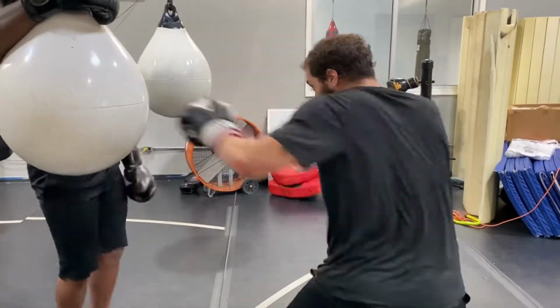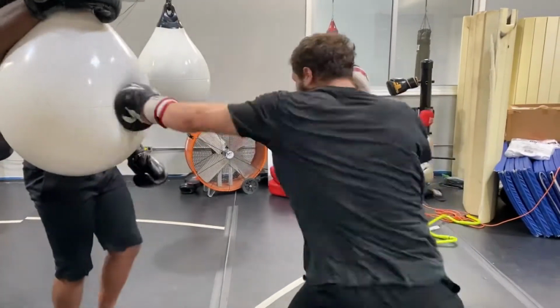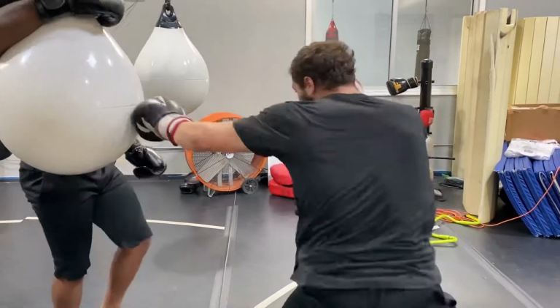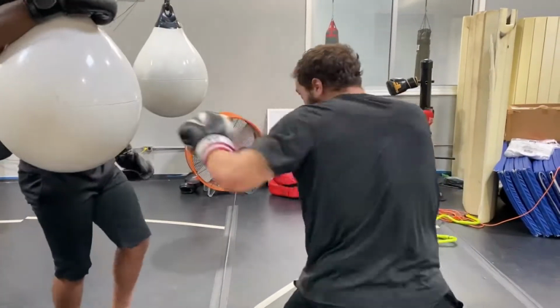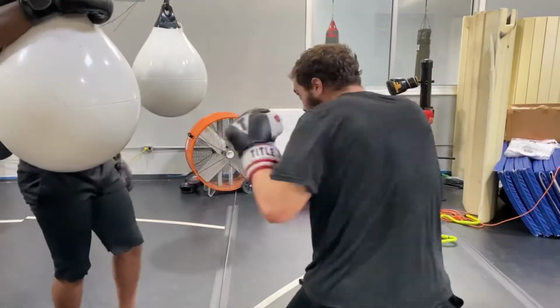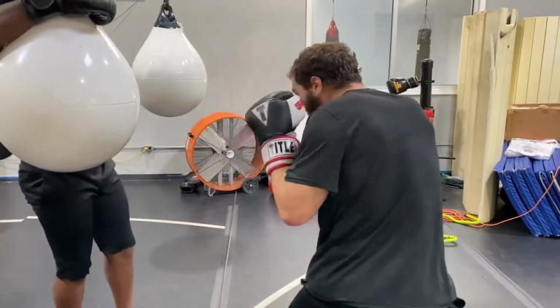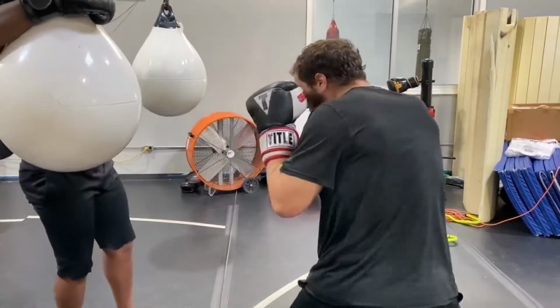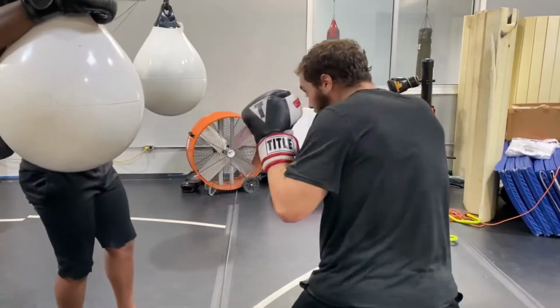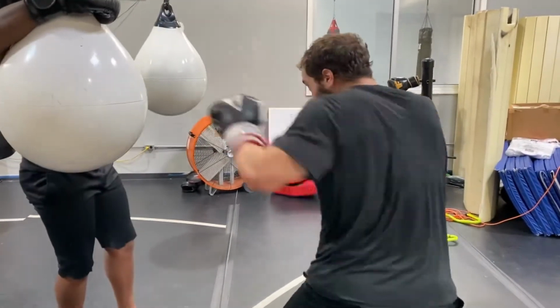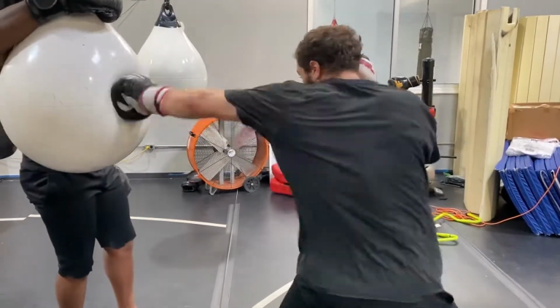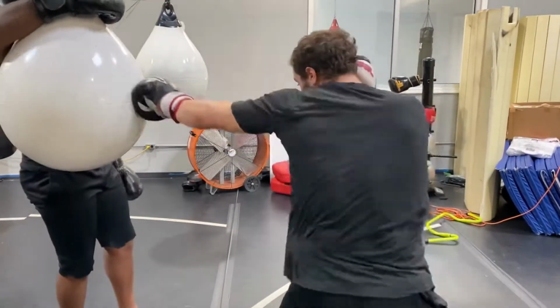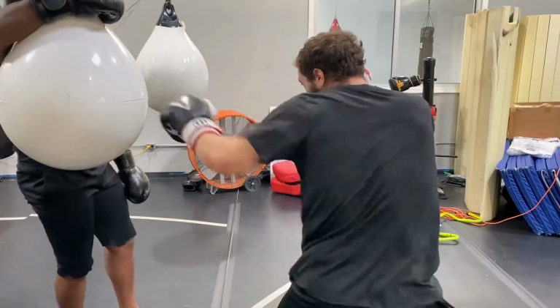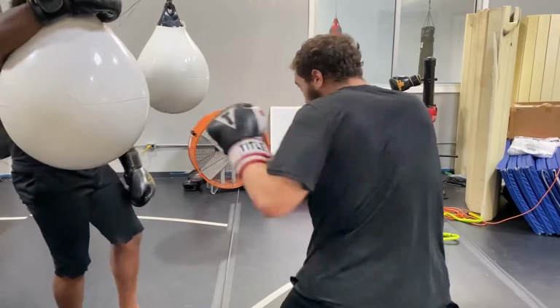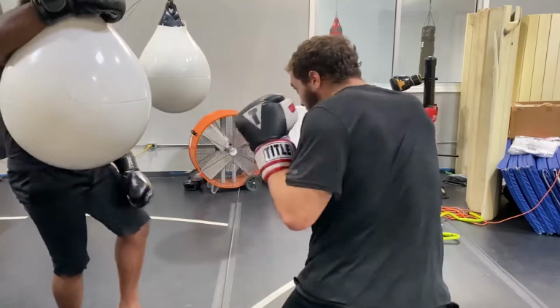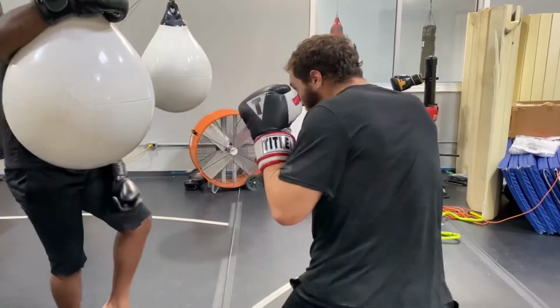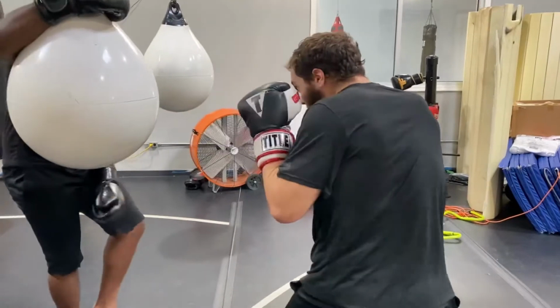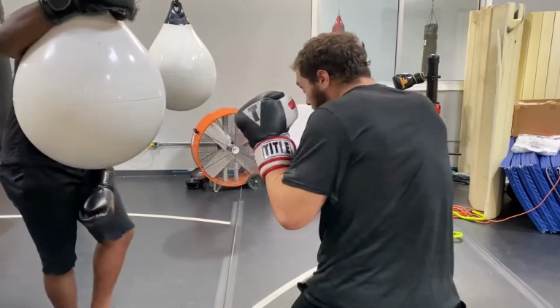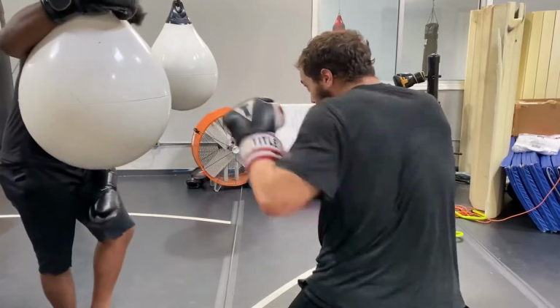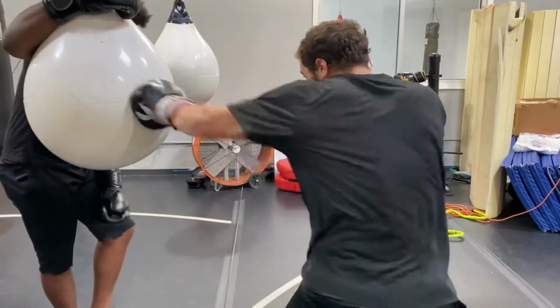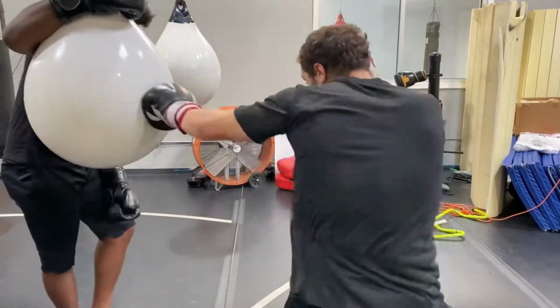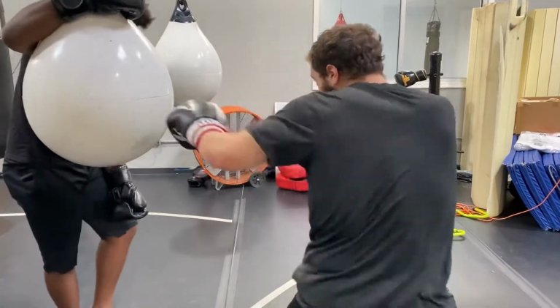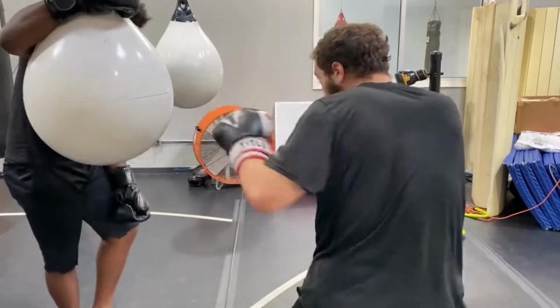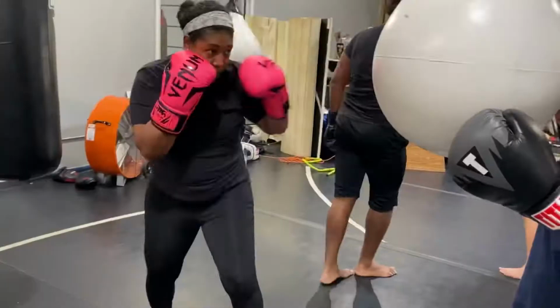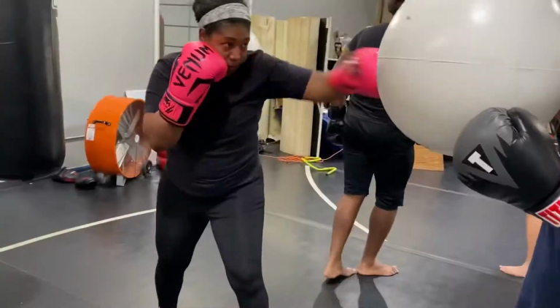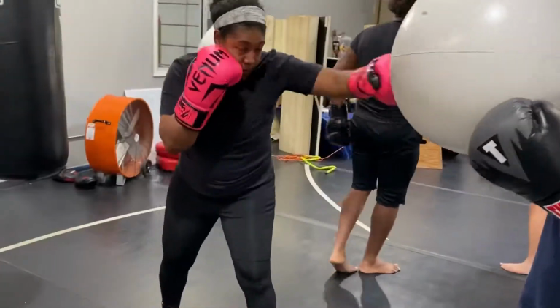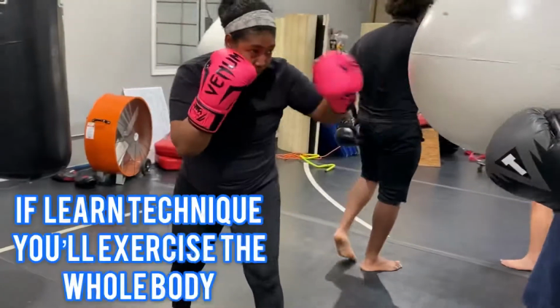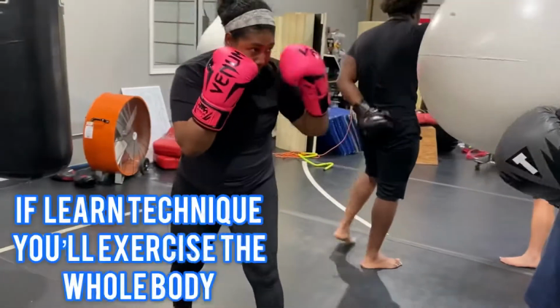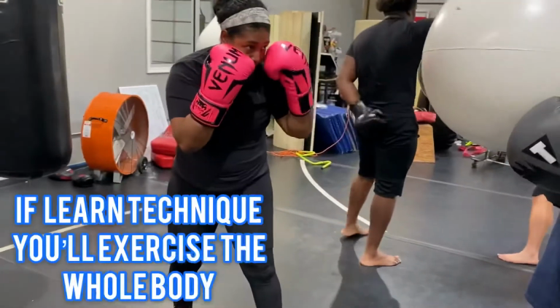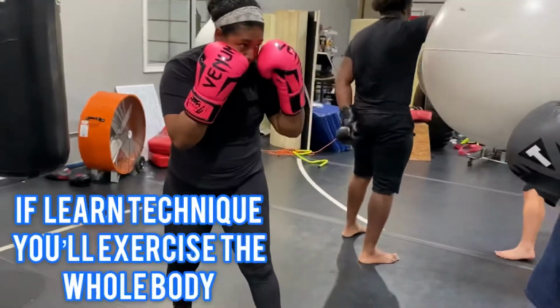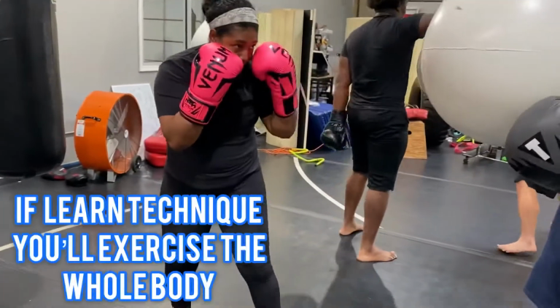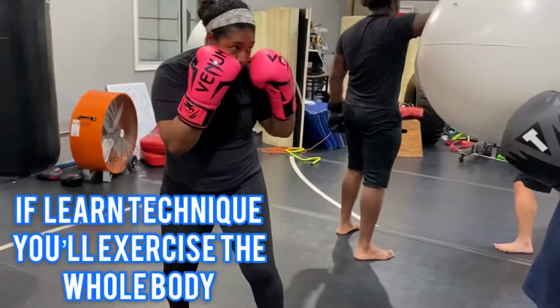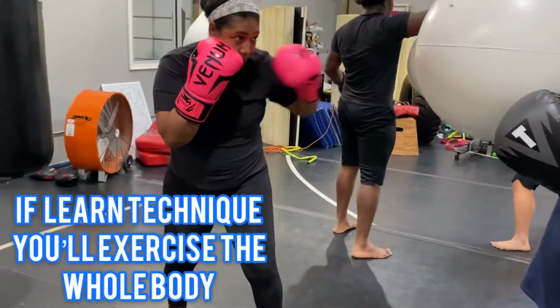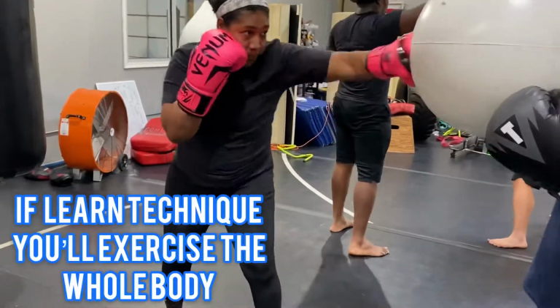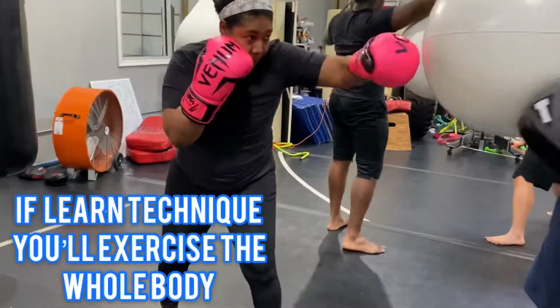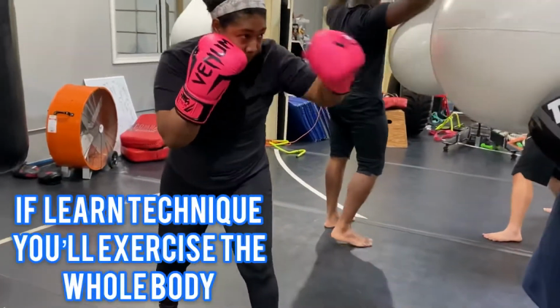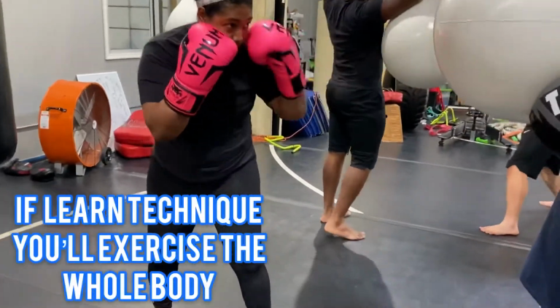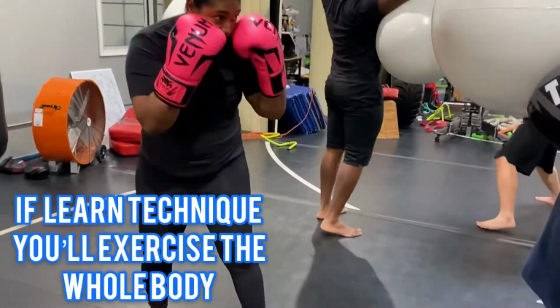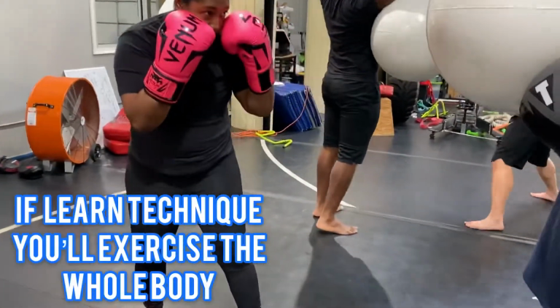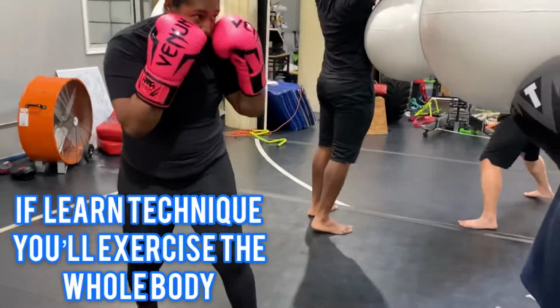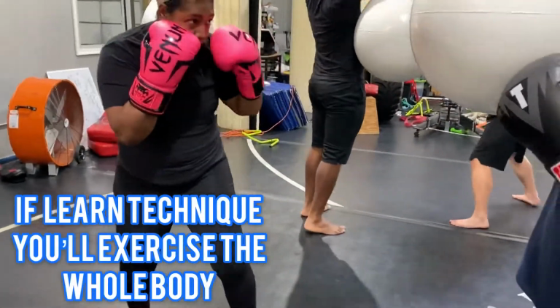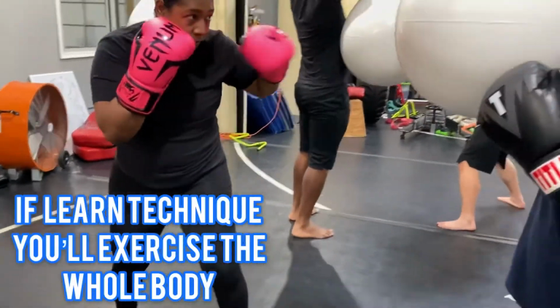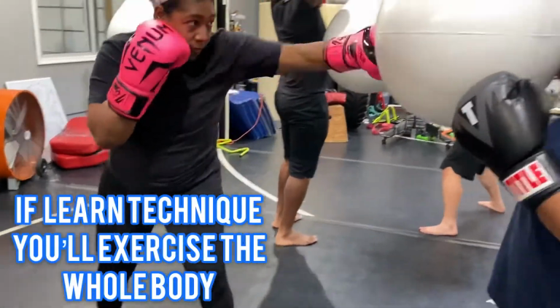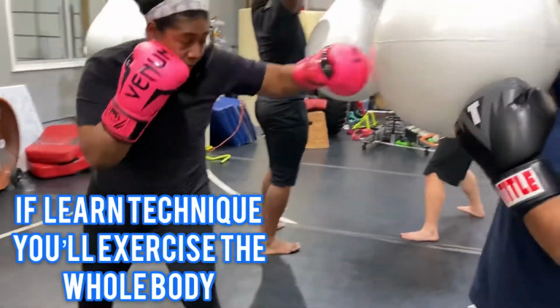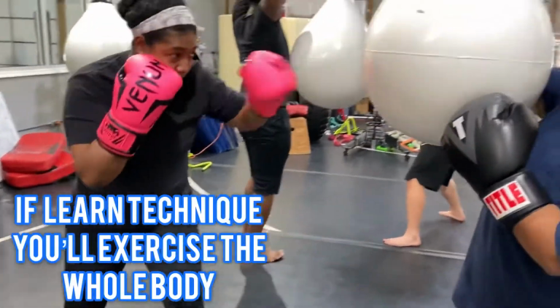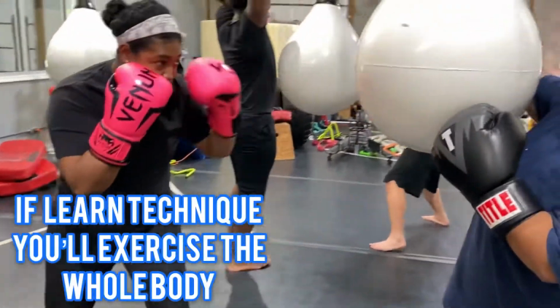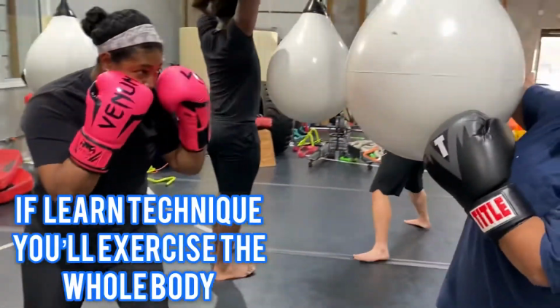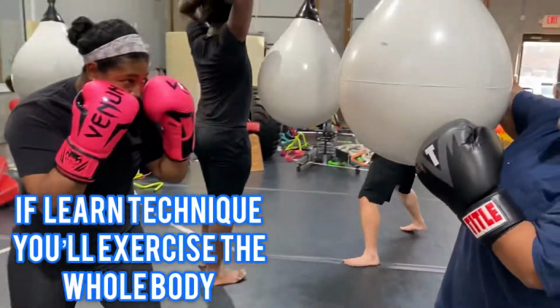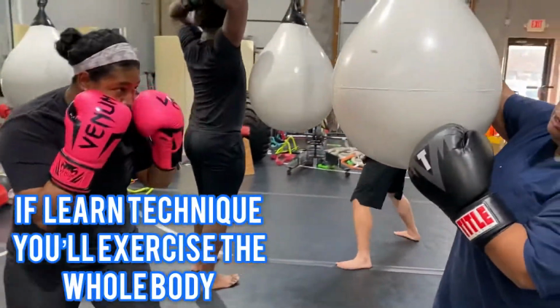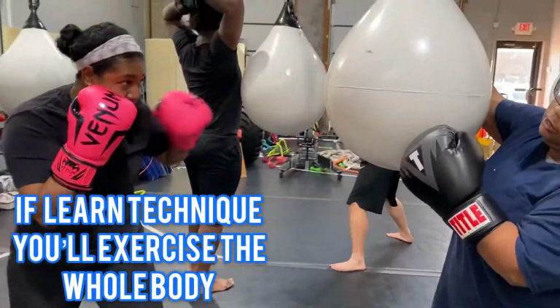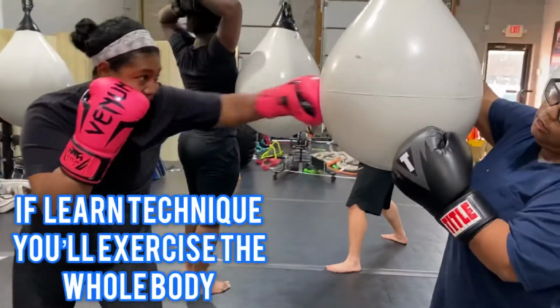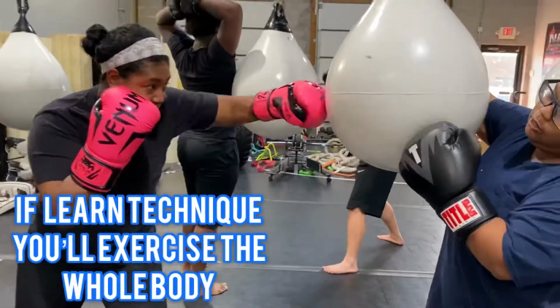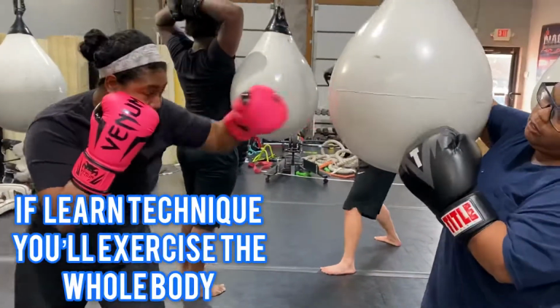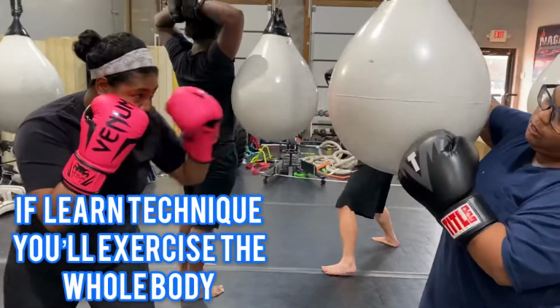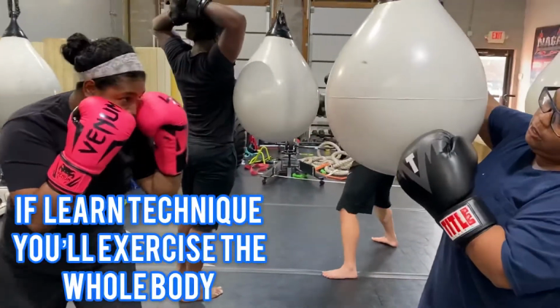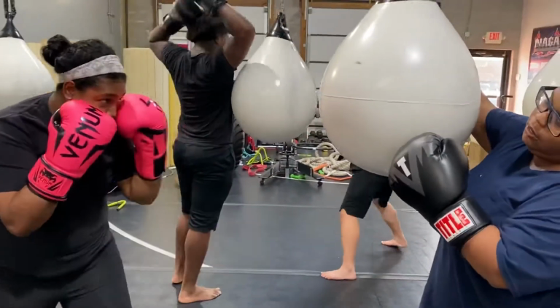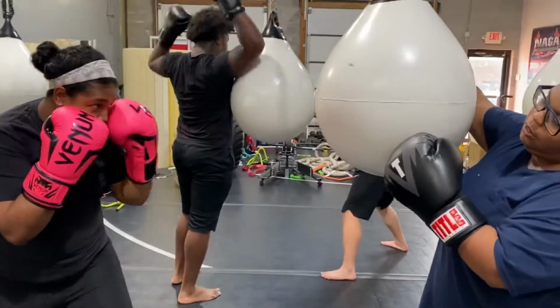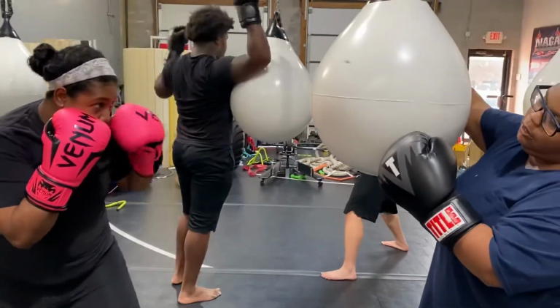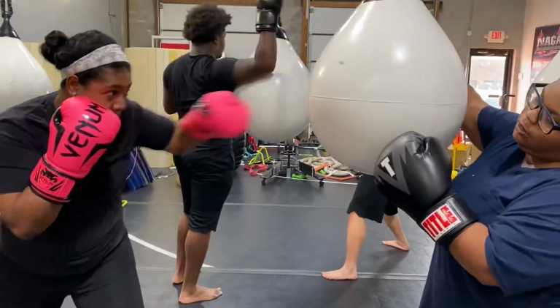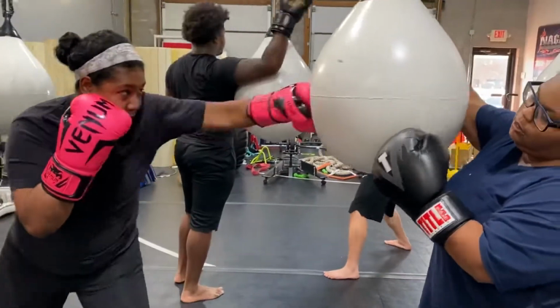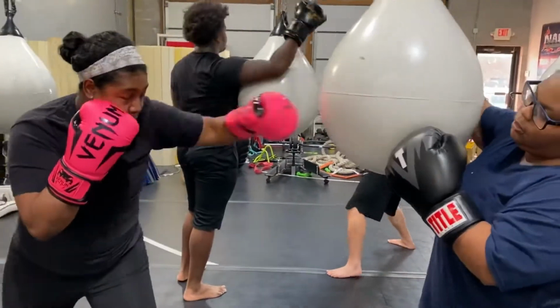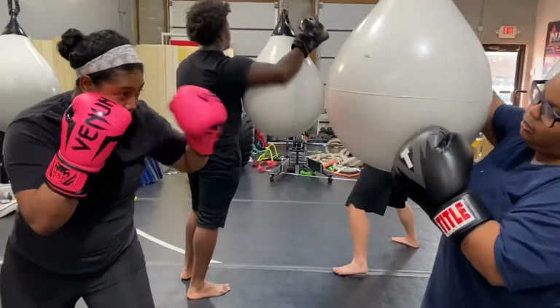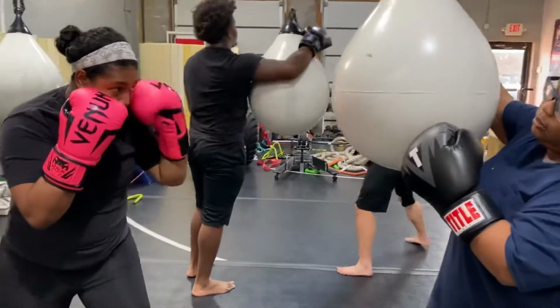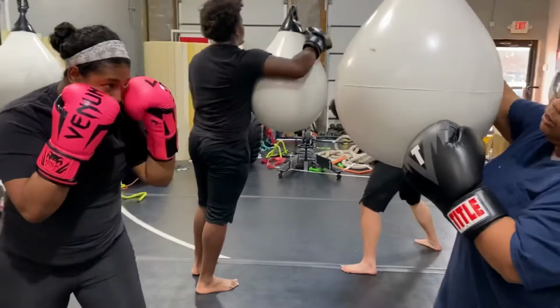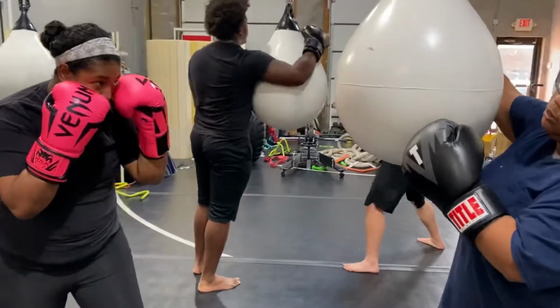We're going to get your shoulders super strong — tight — using the whole body: legs, hands, arms, and core.